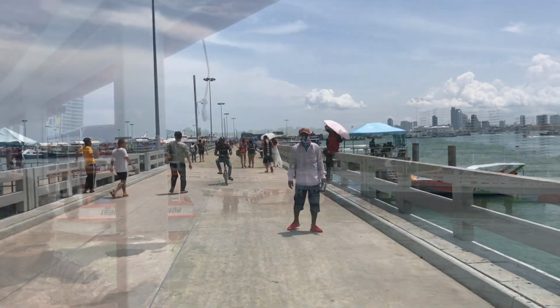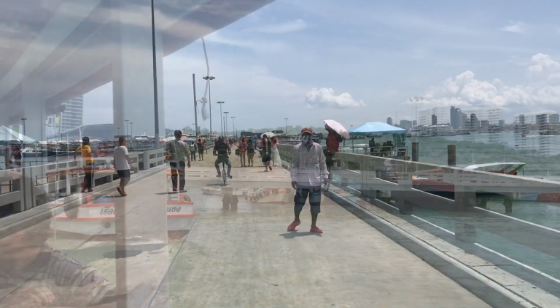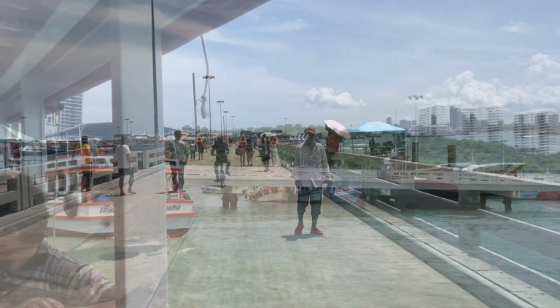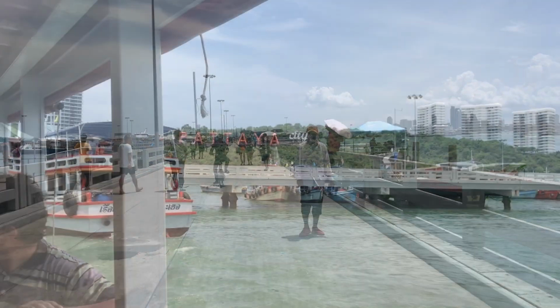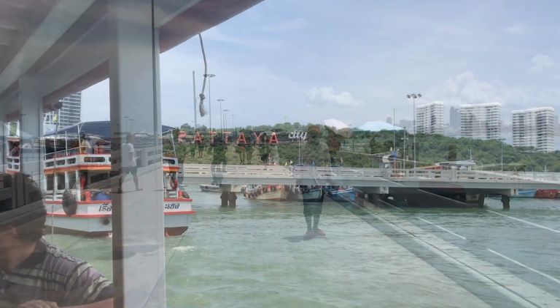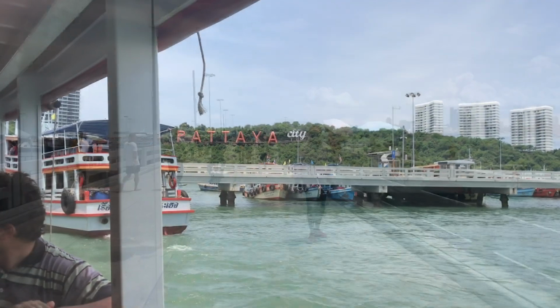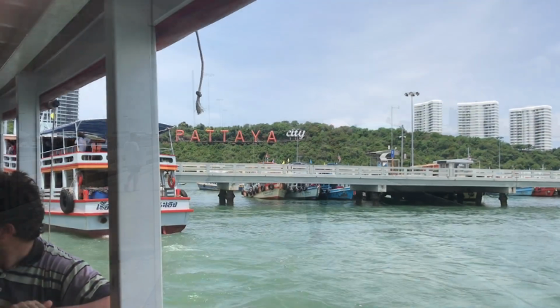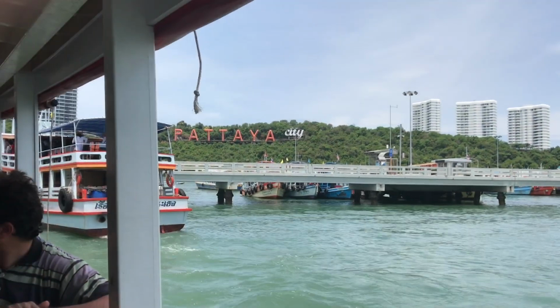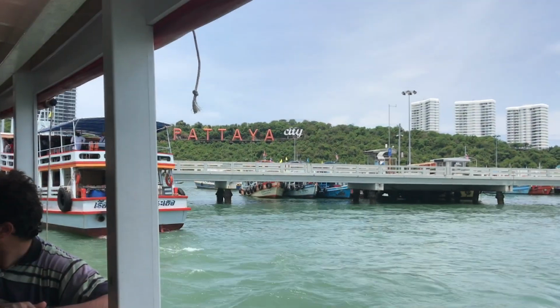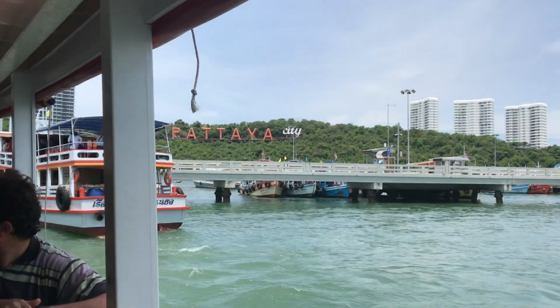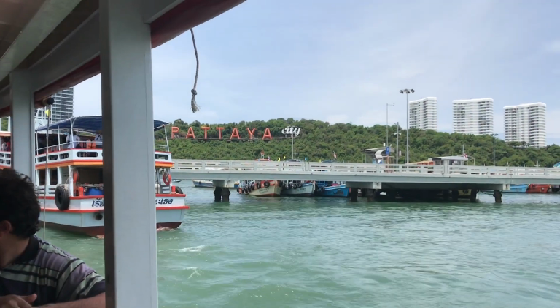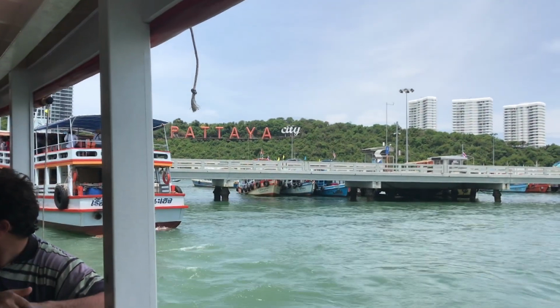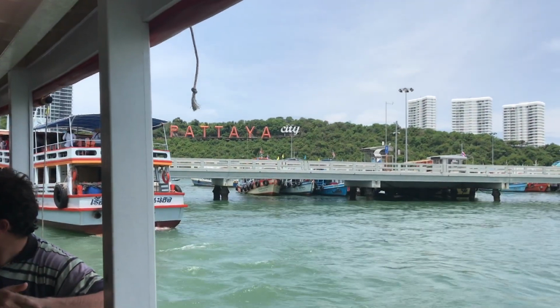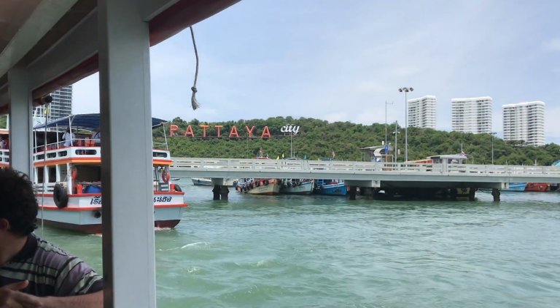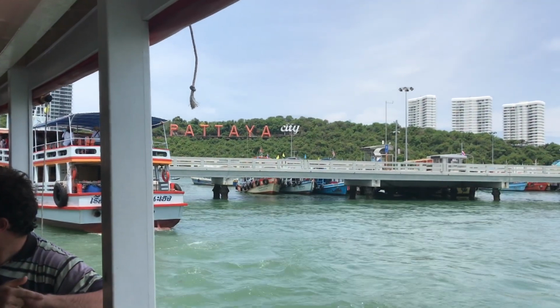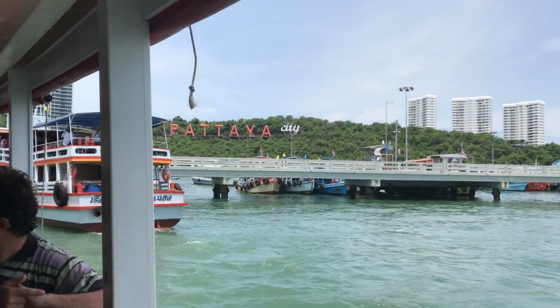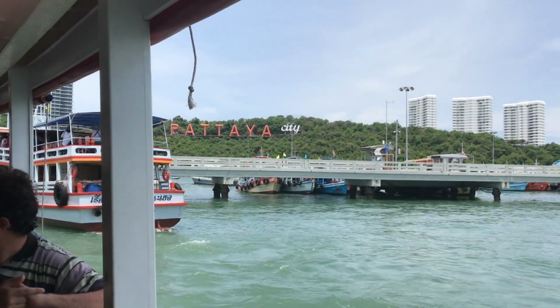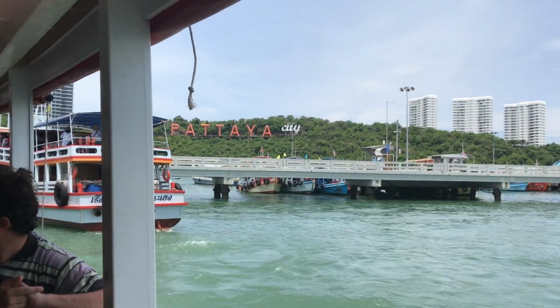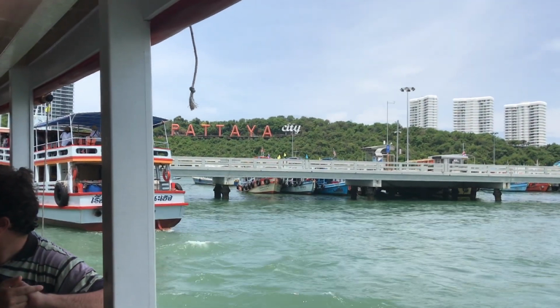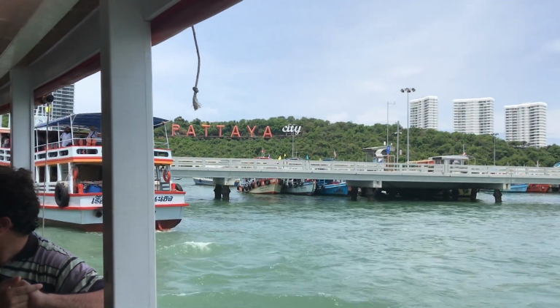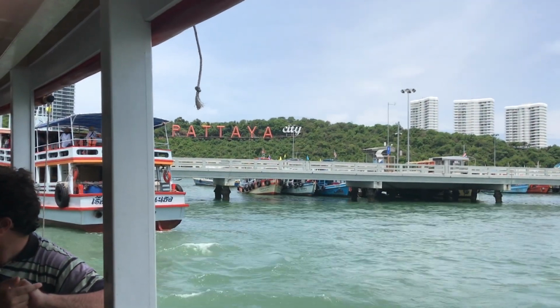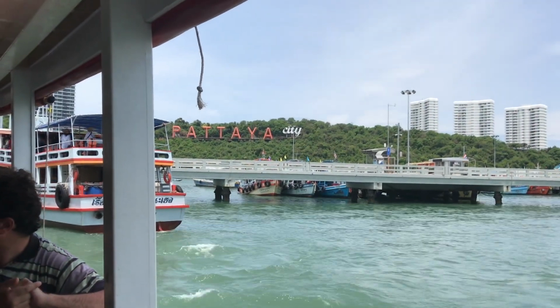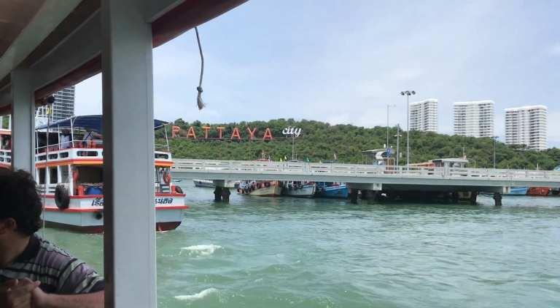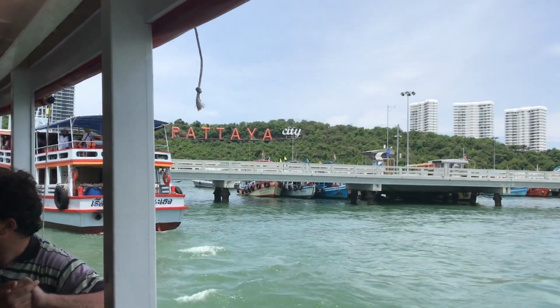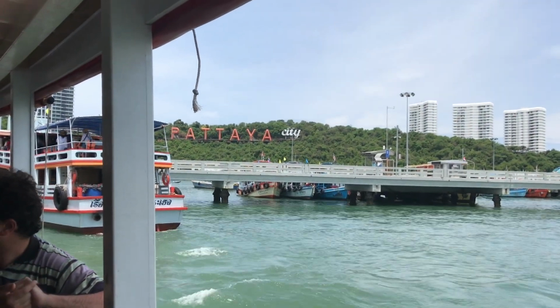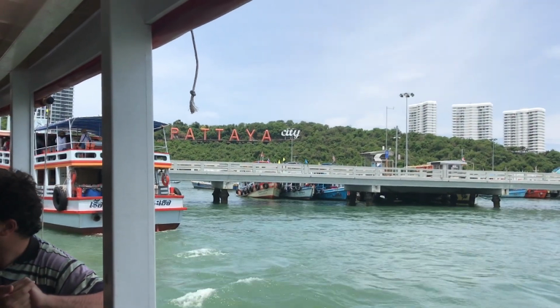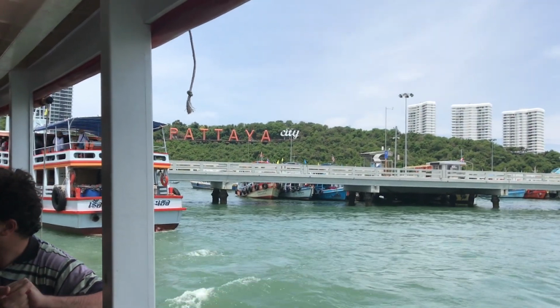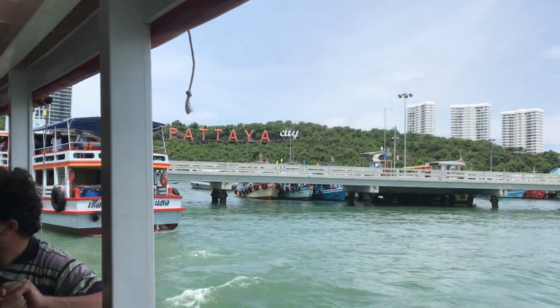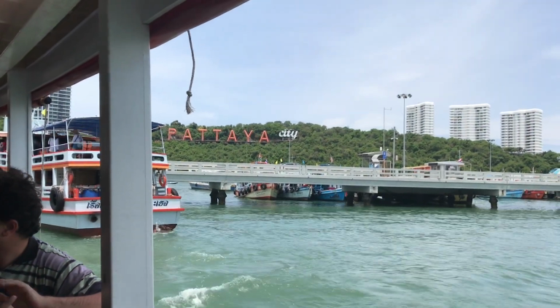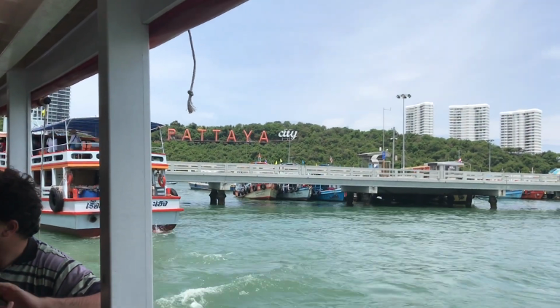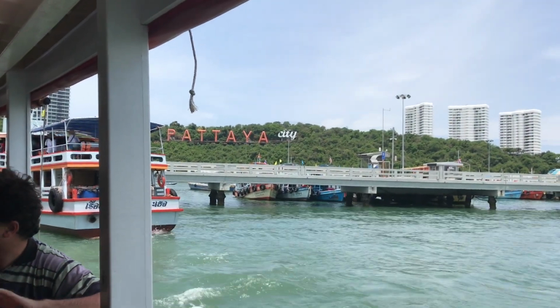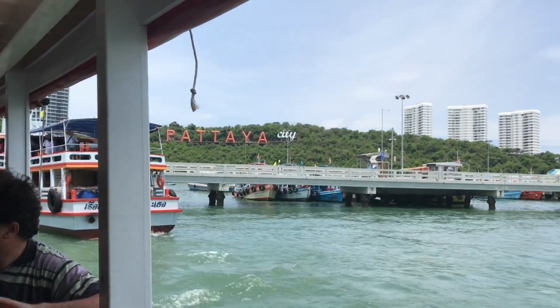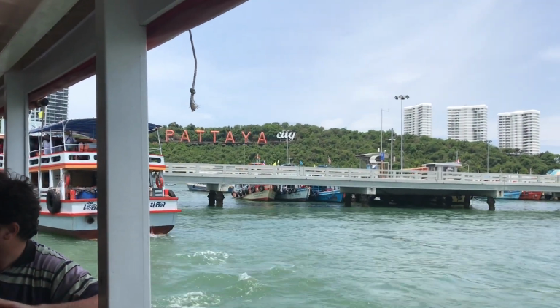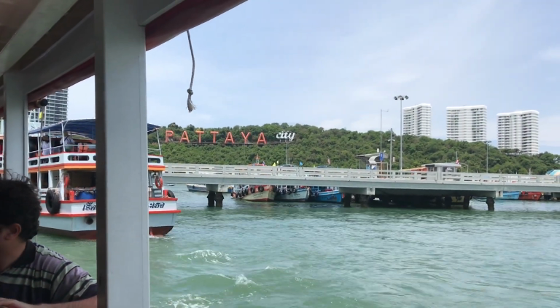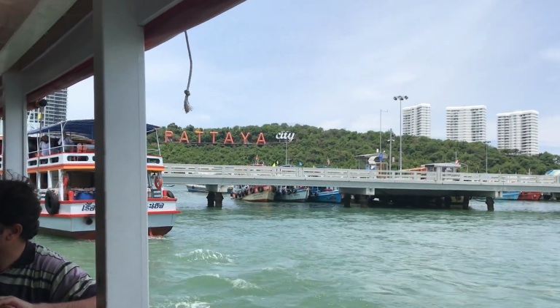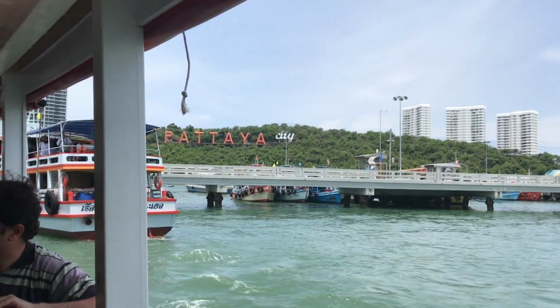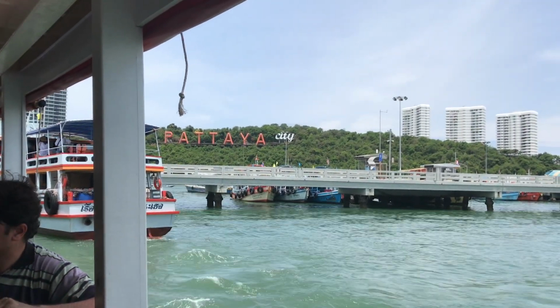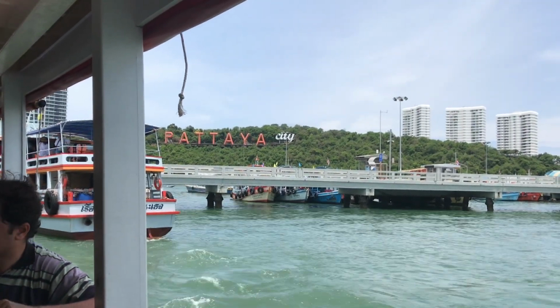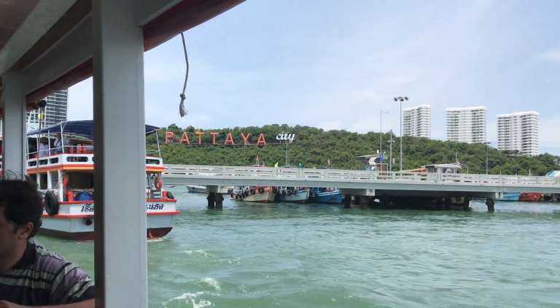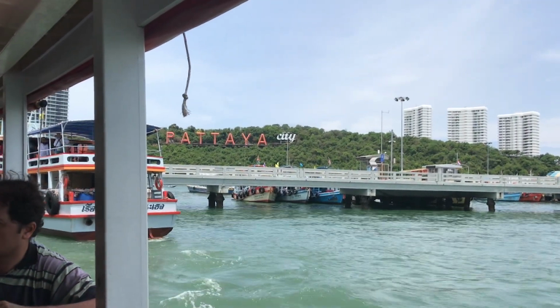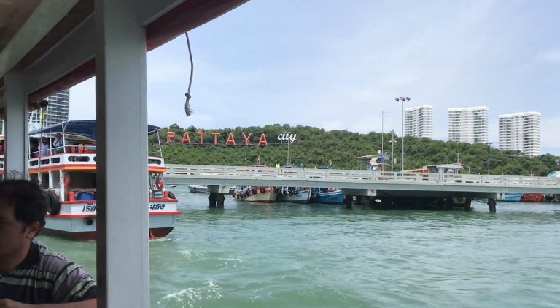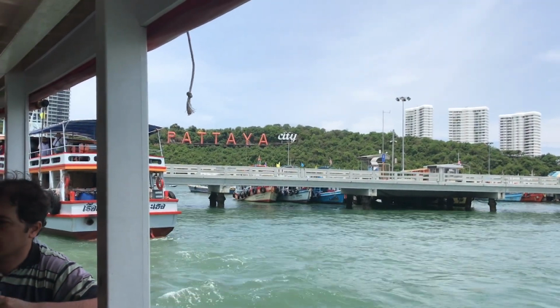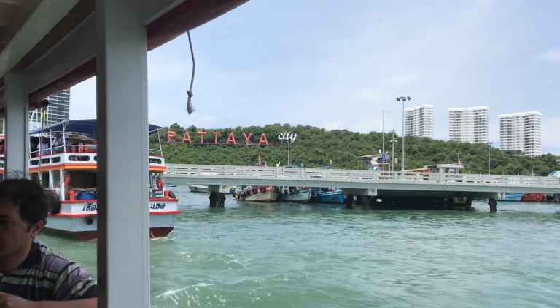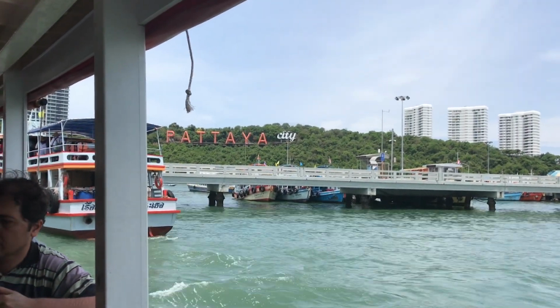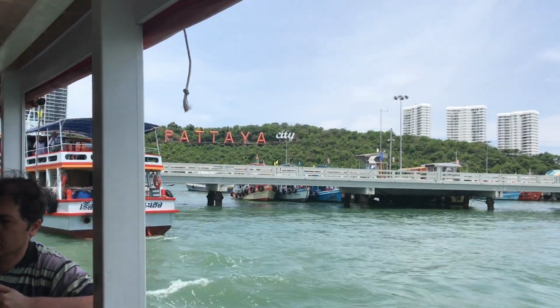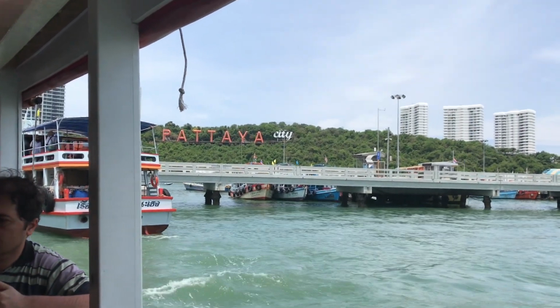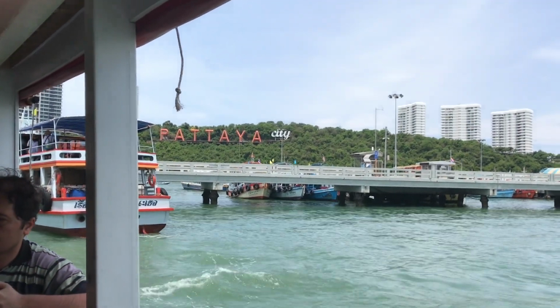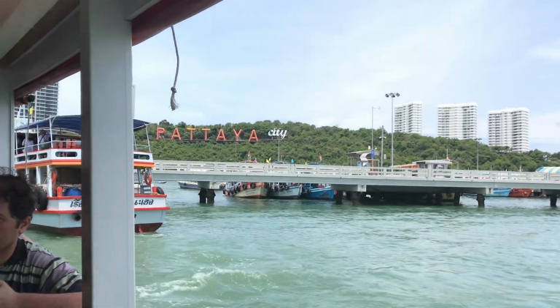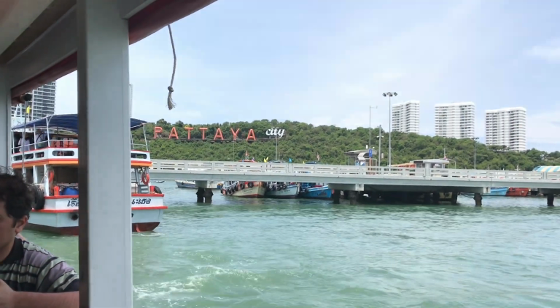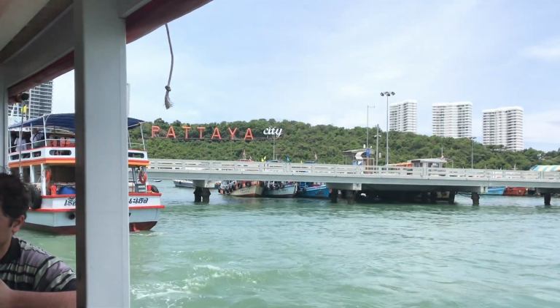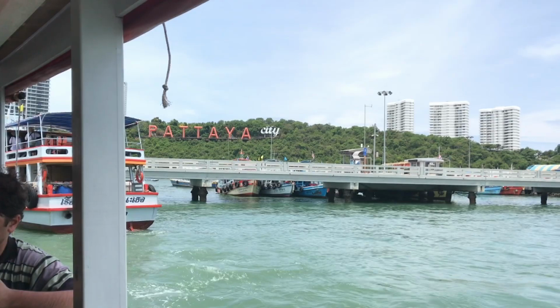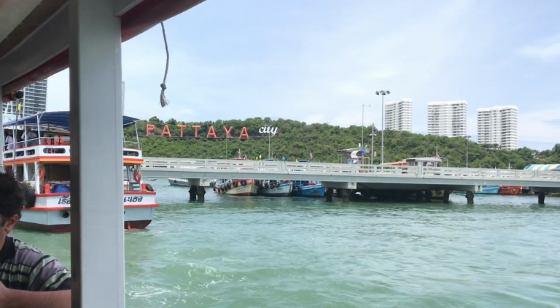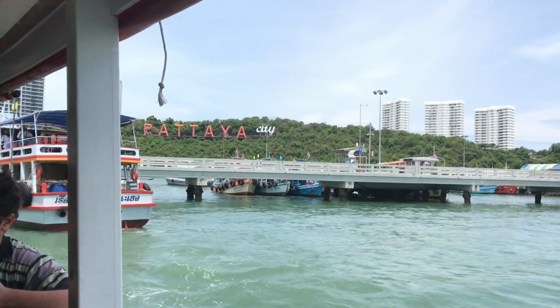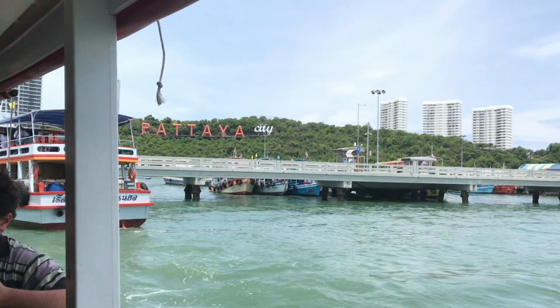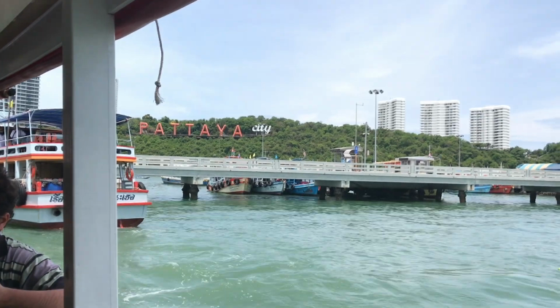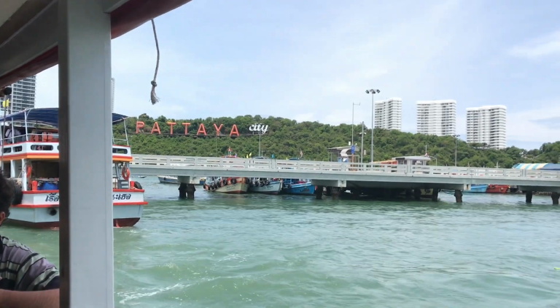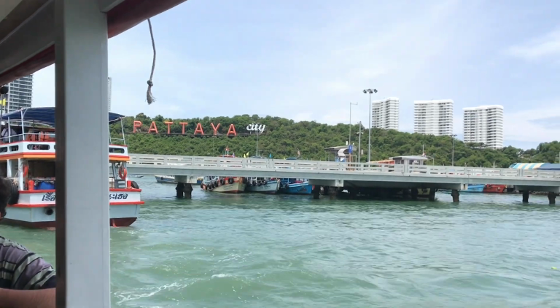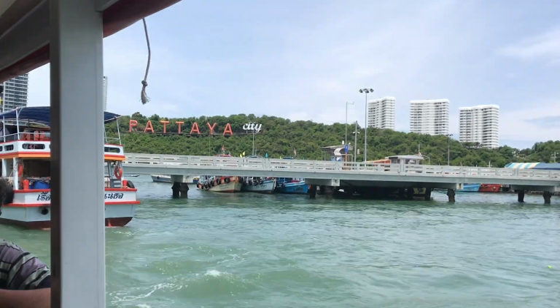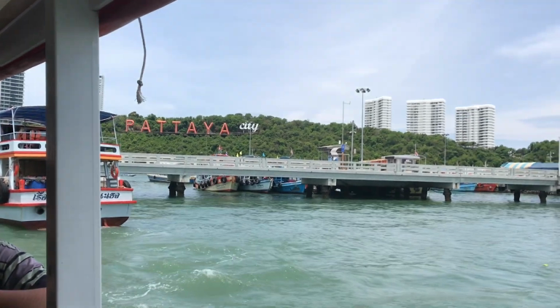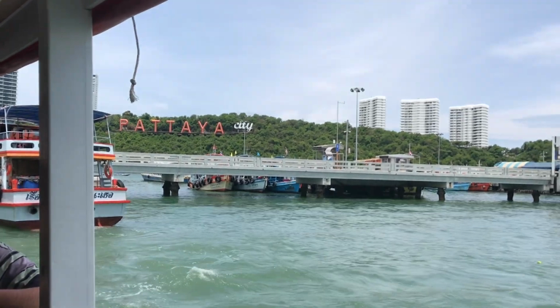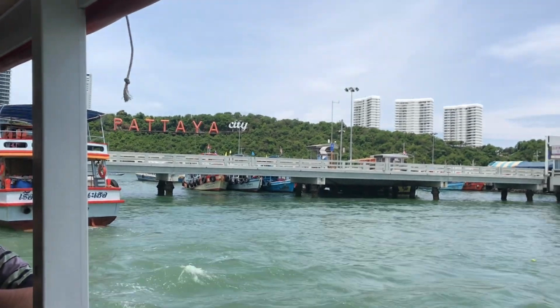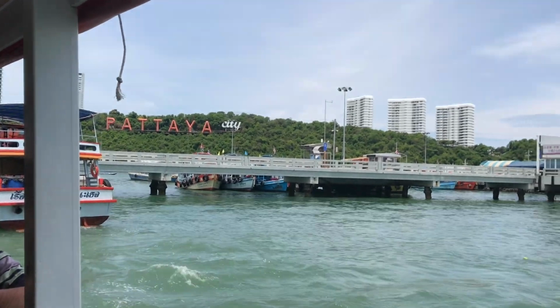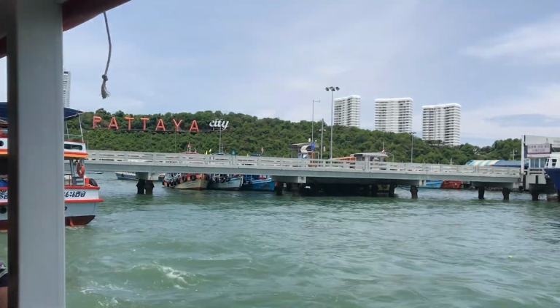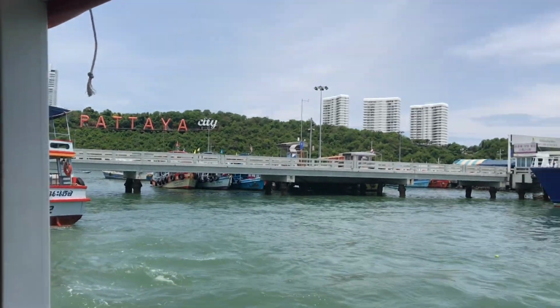I am now on the public 30 Baht ferry and we are now departing Bali Hali Pier.